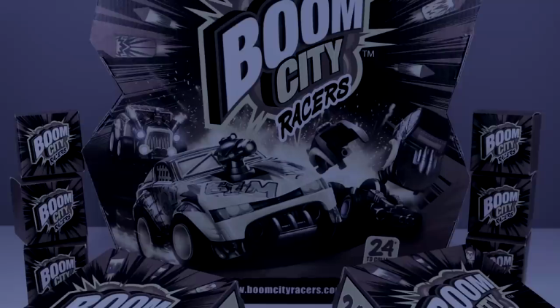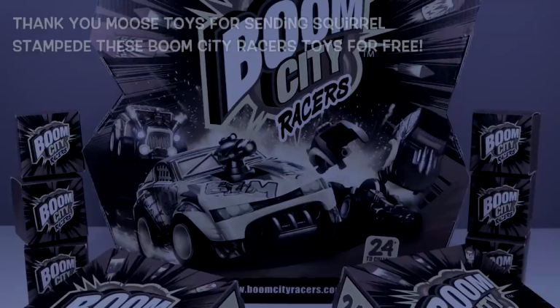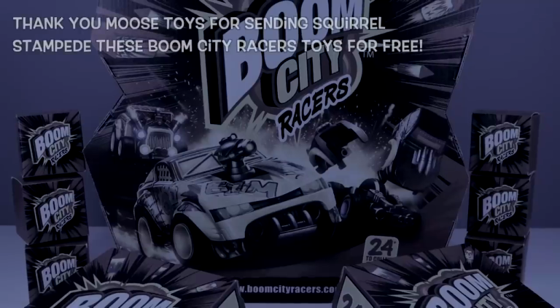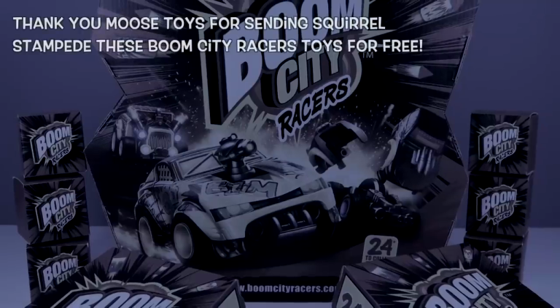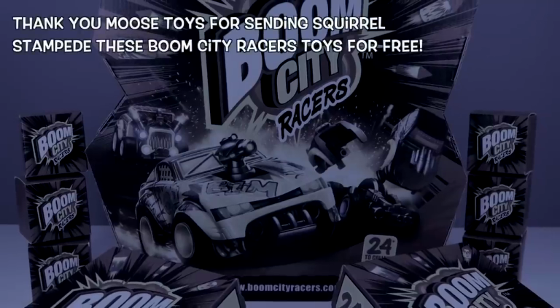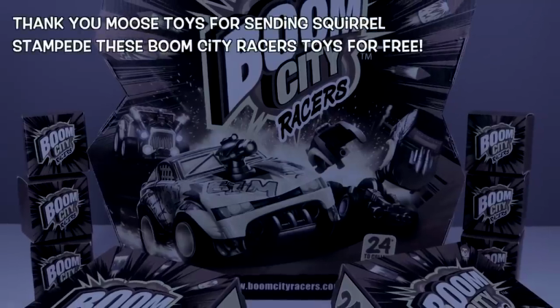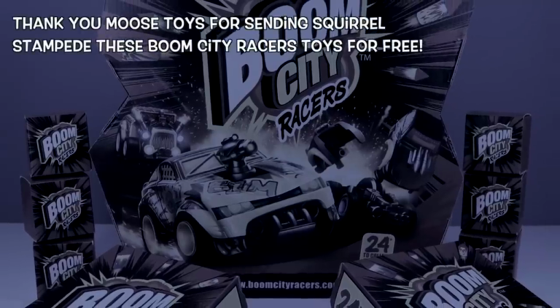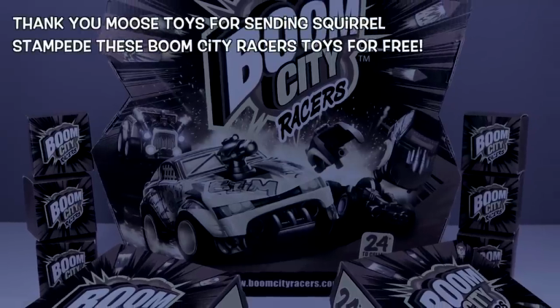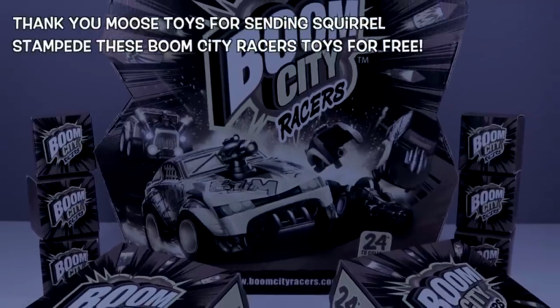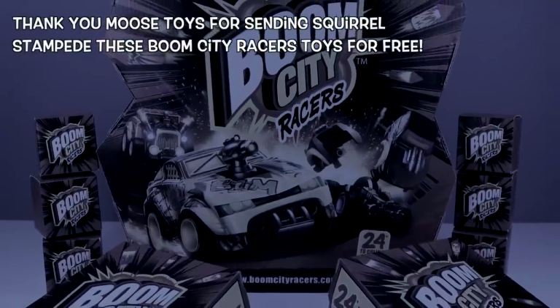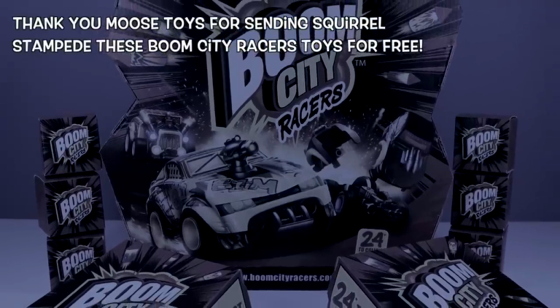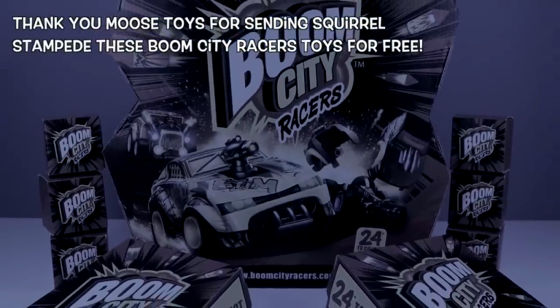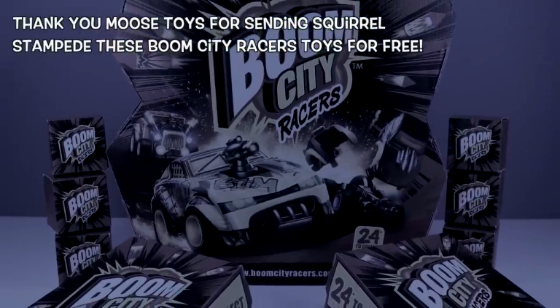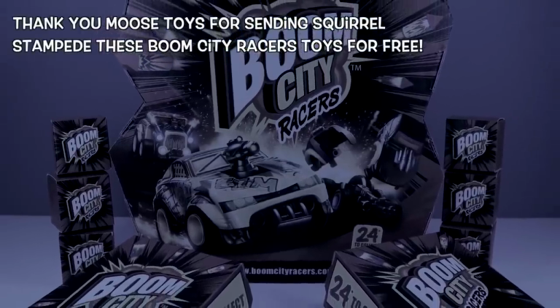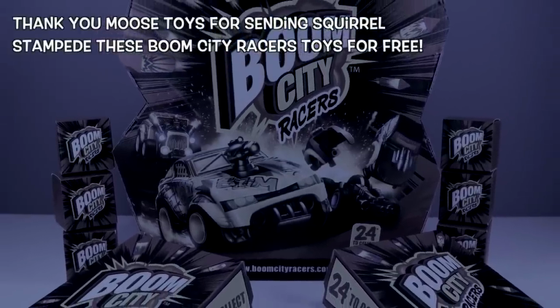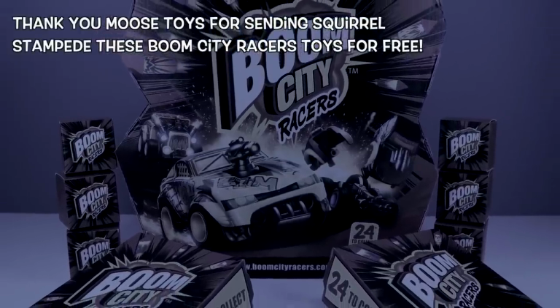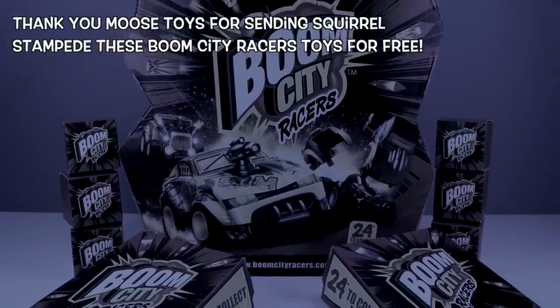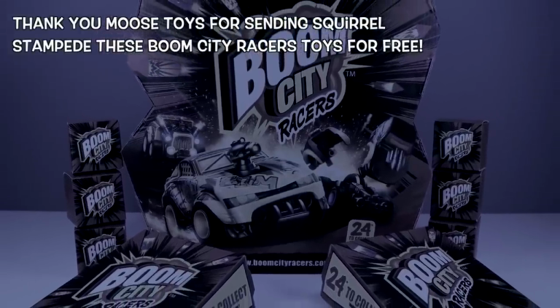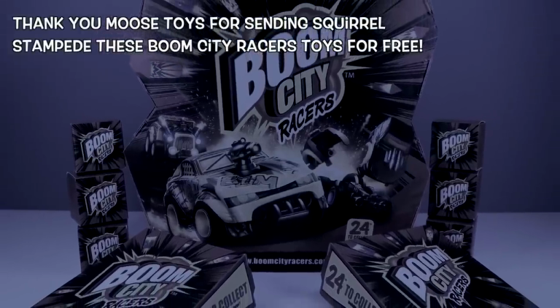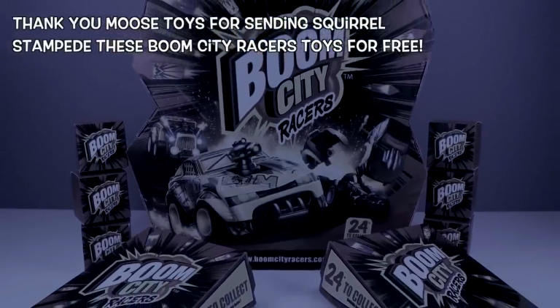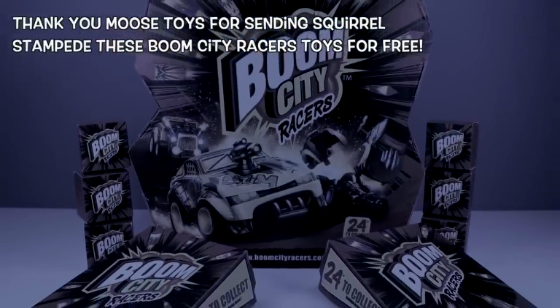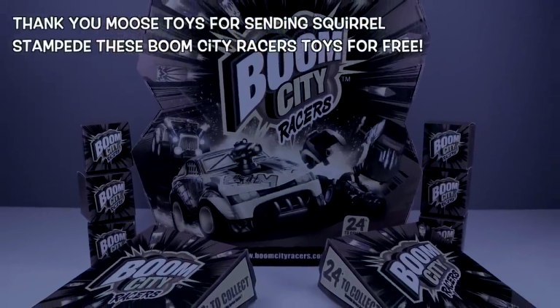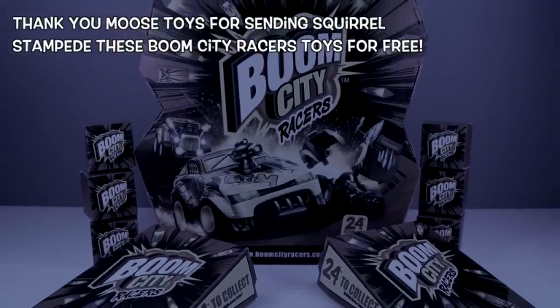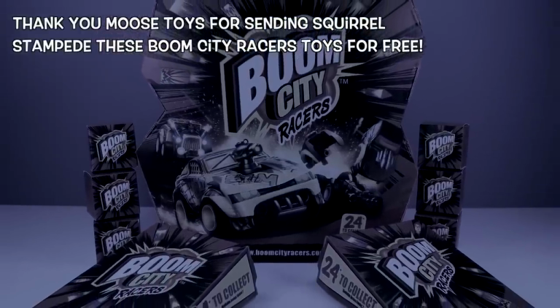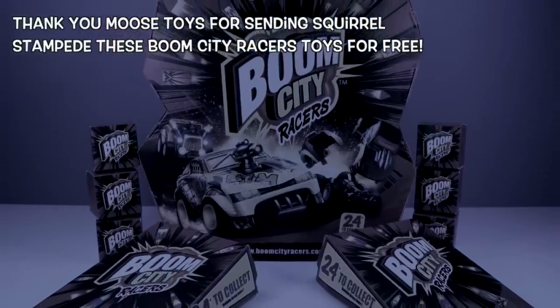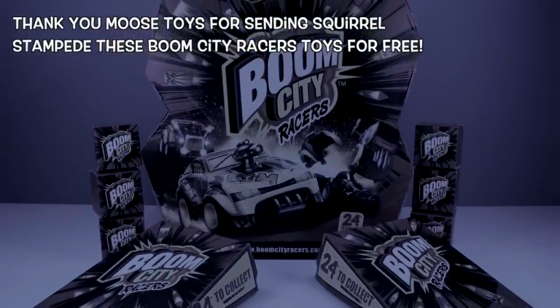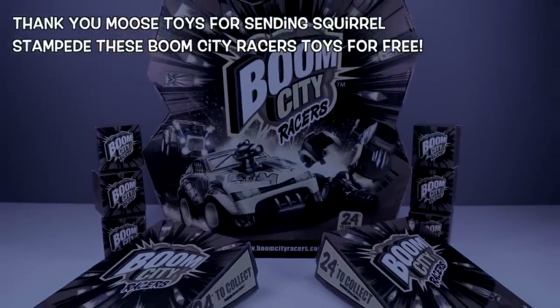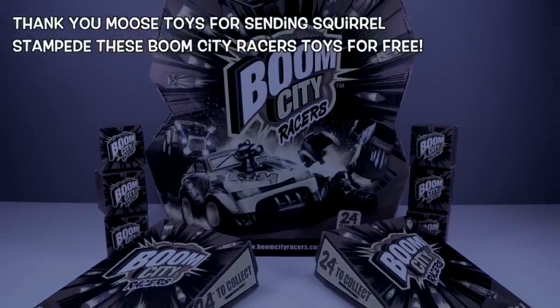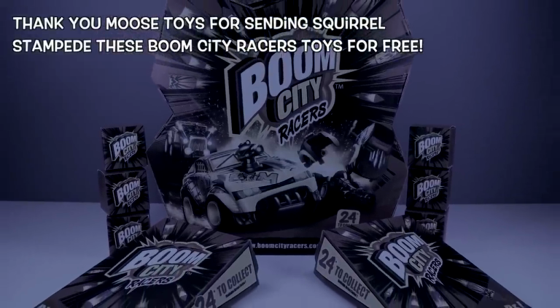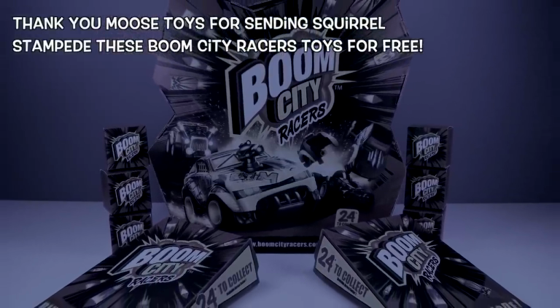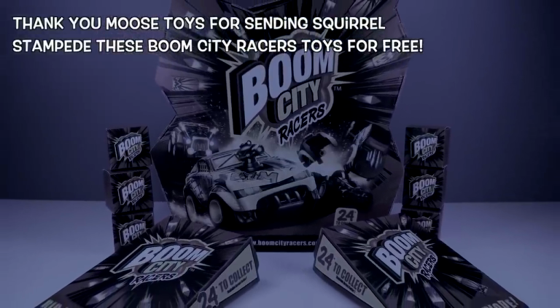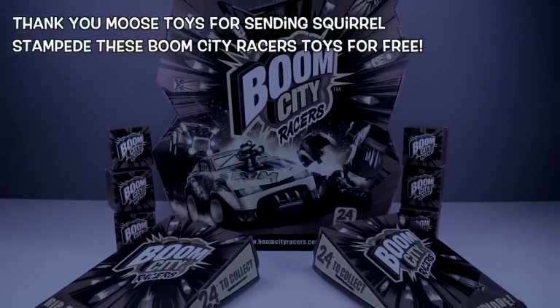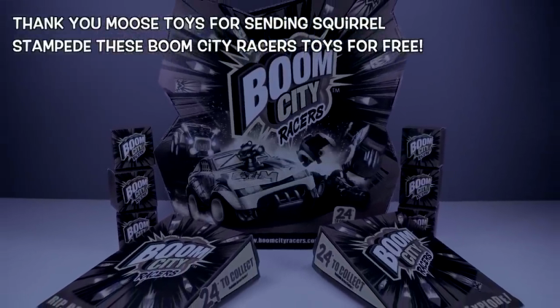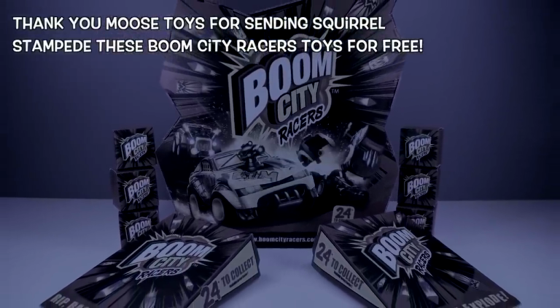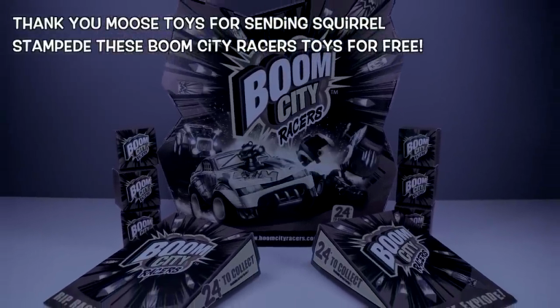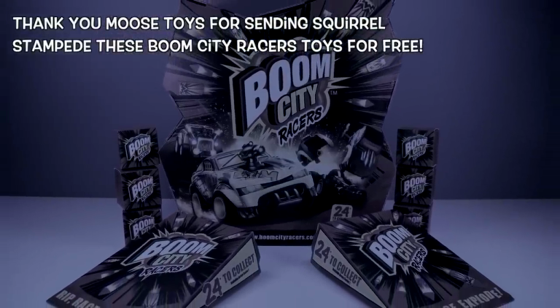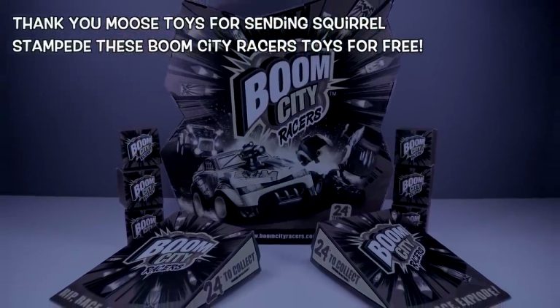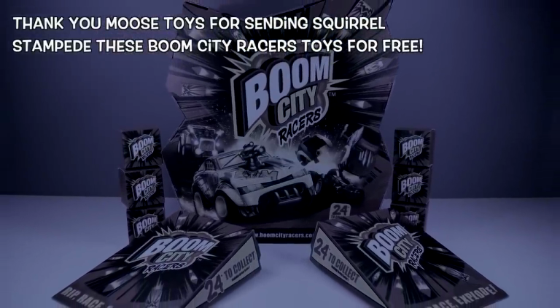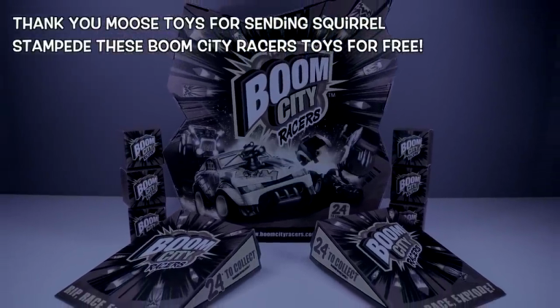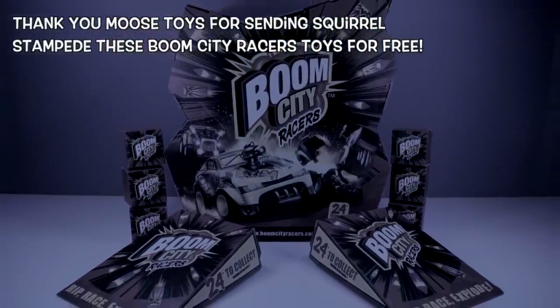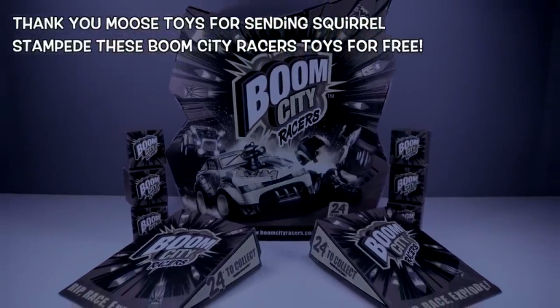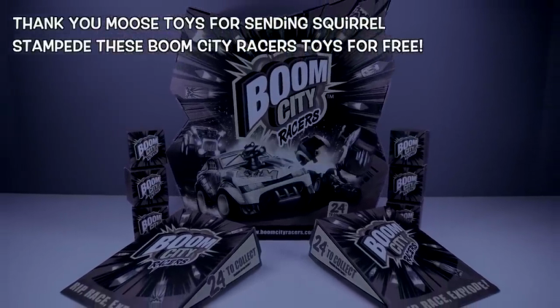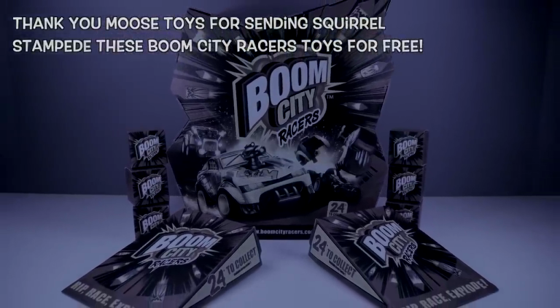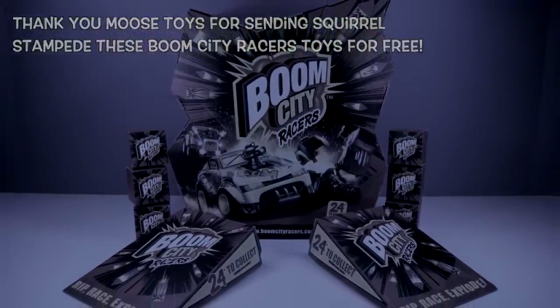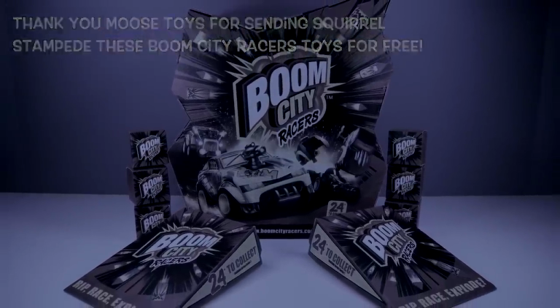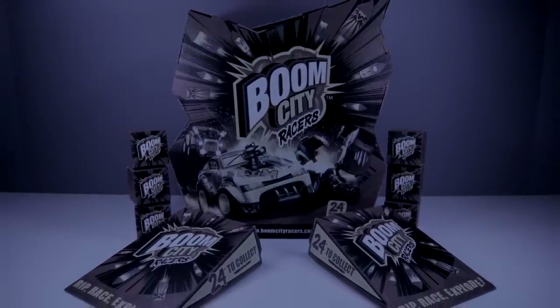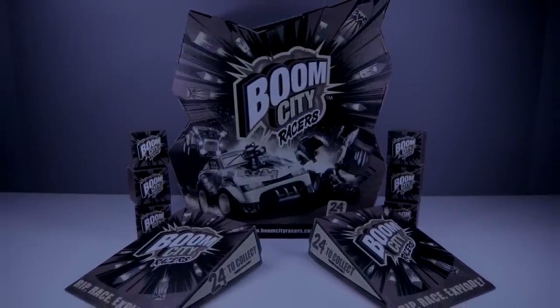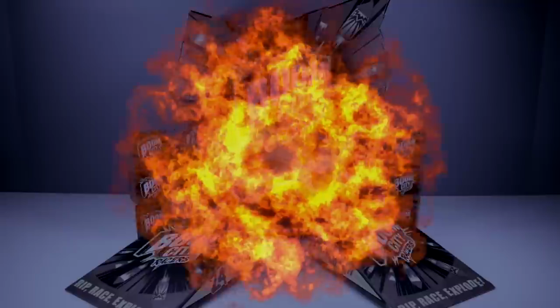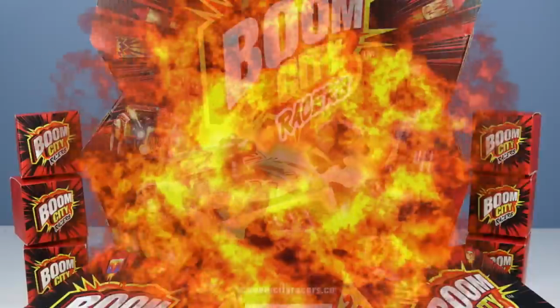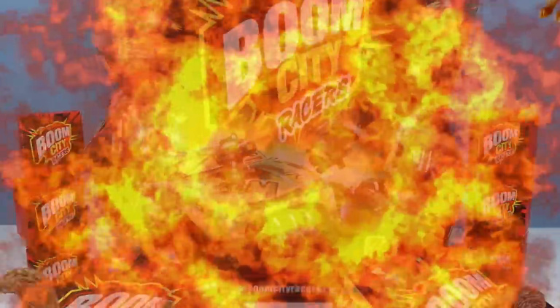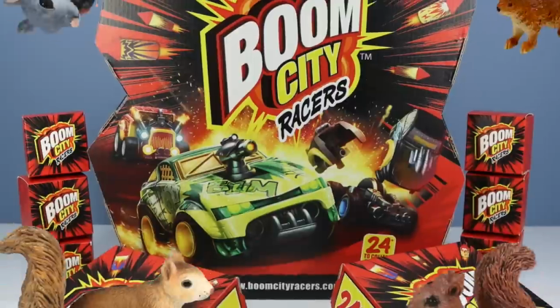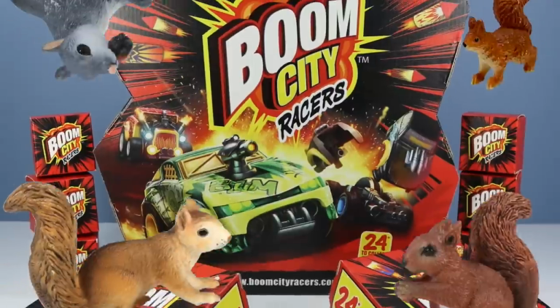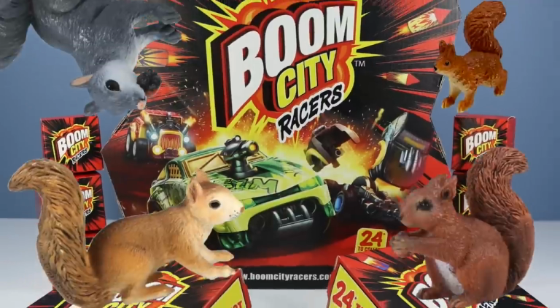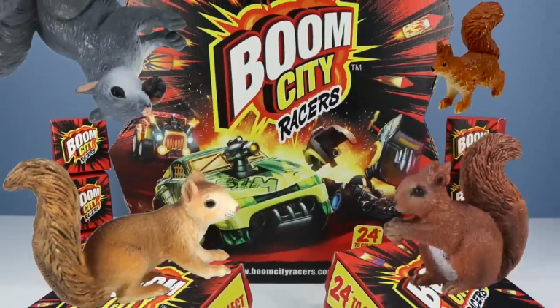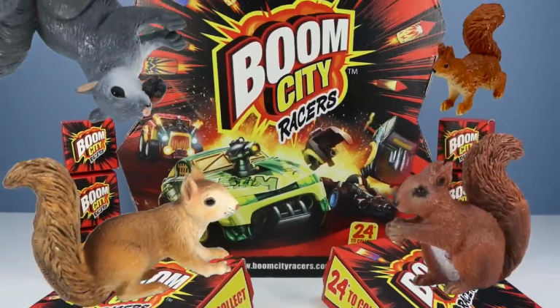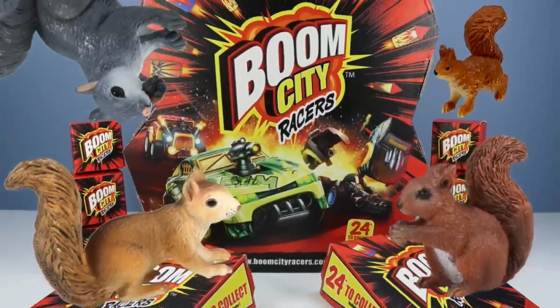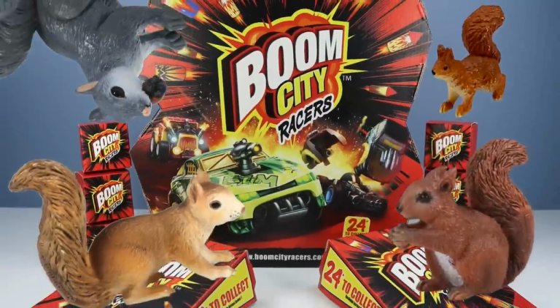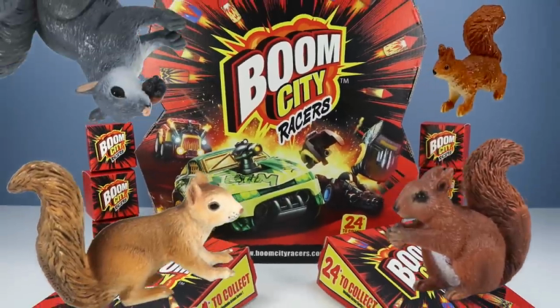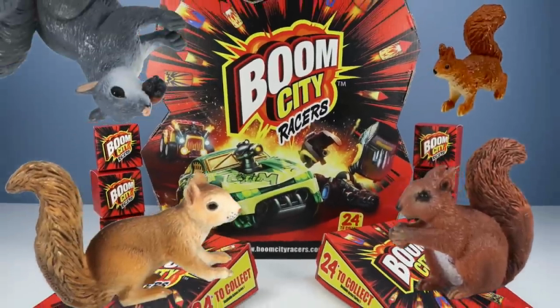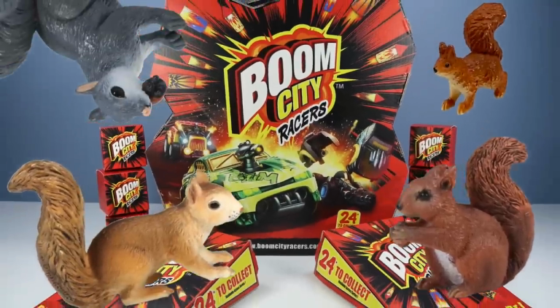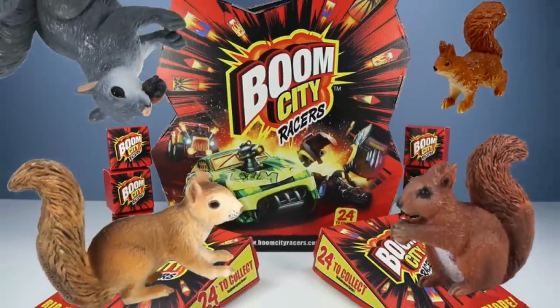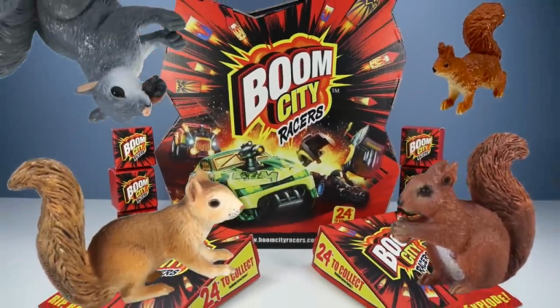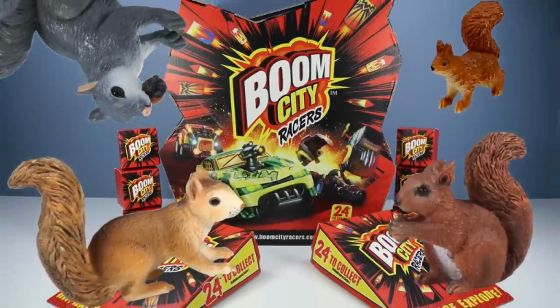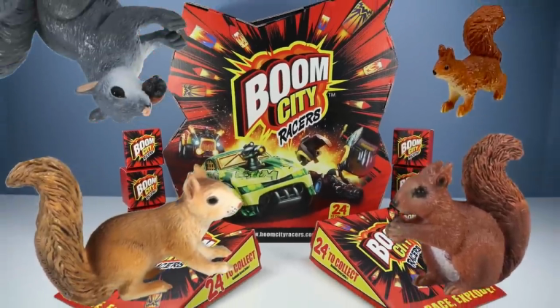Thank you, Moose Toys, for sending Squirrel Stampede these Boom City Racers for free. Boom City Racers!